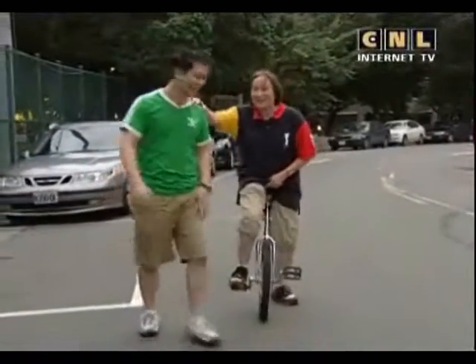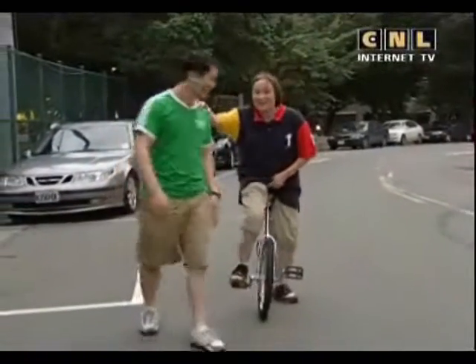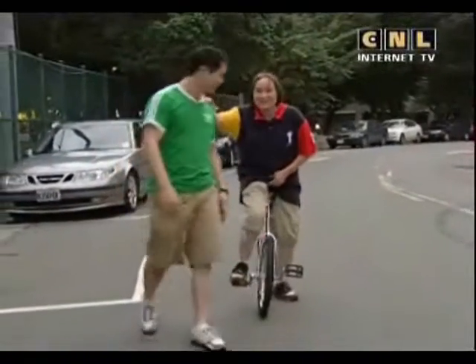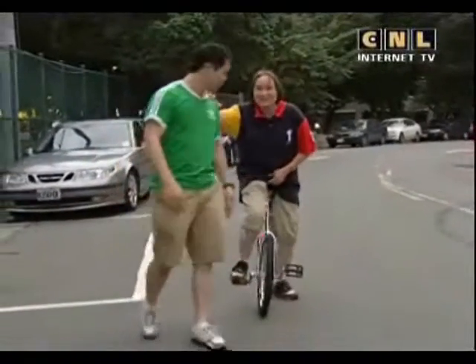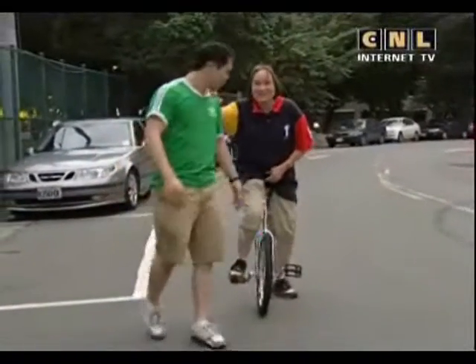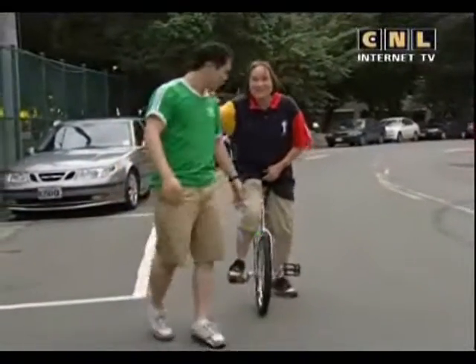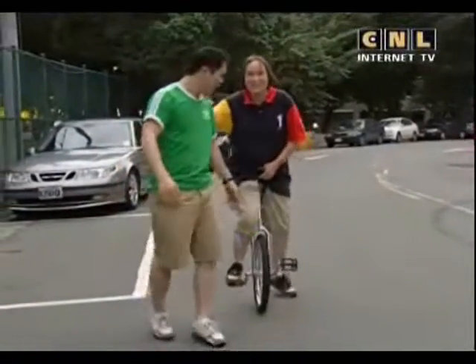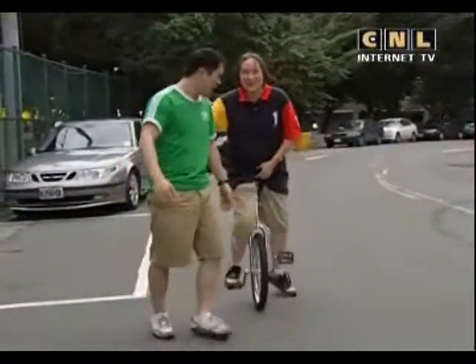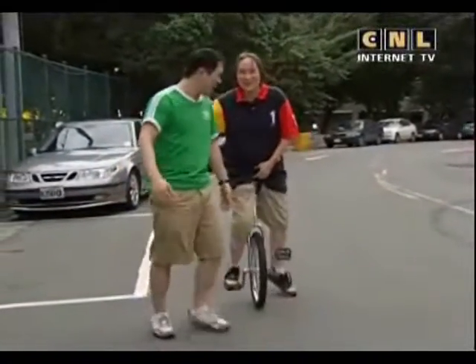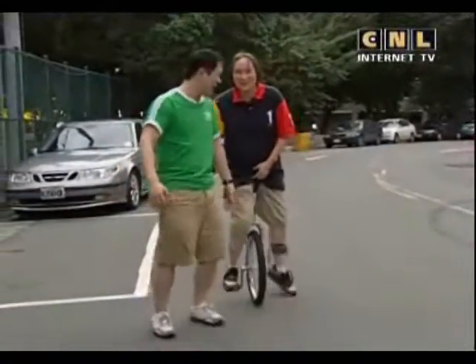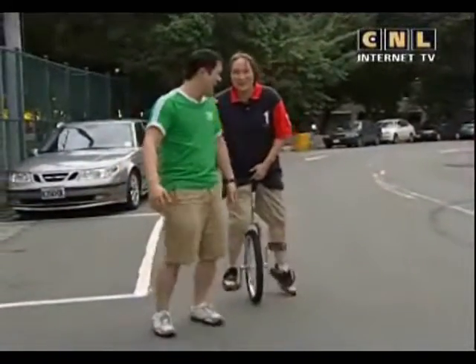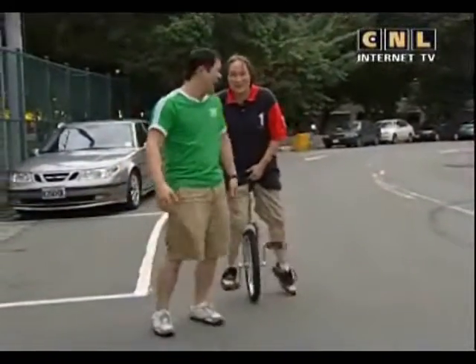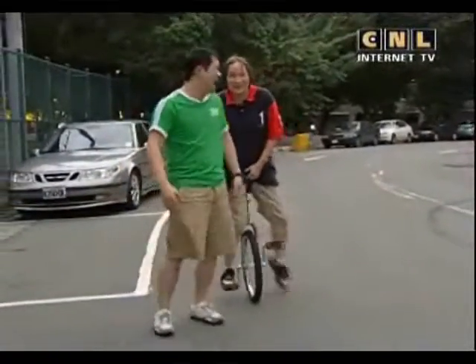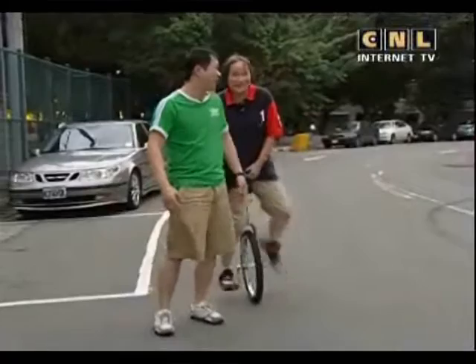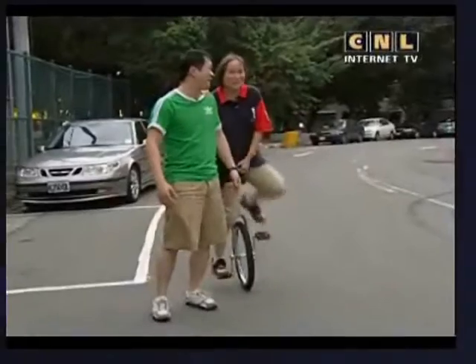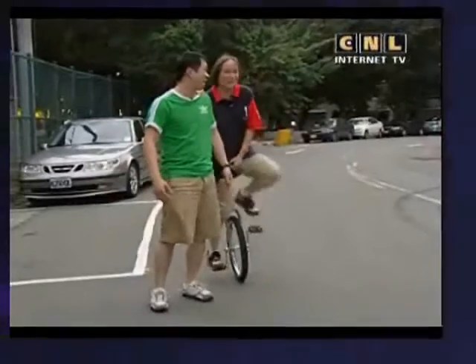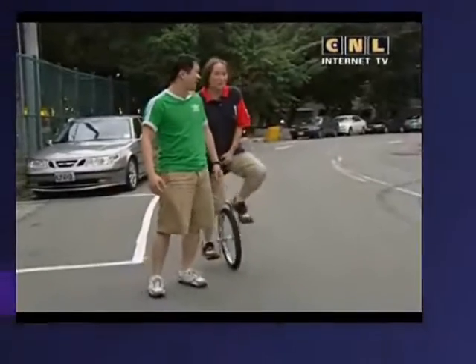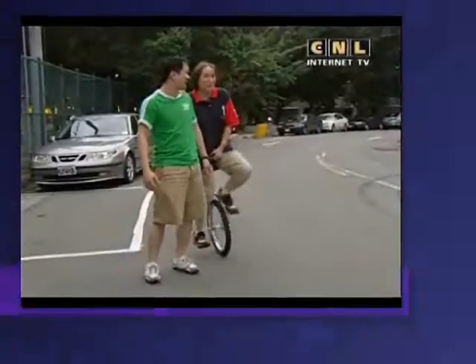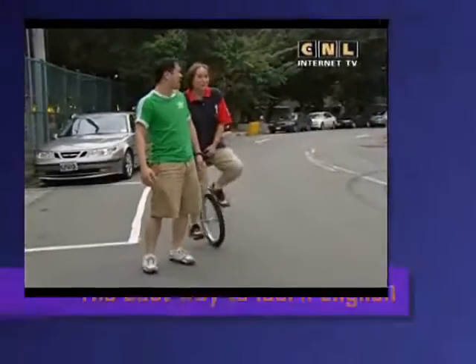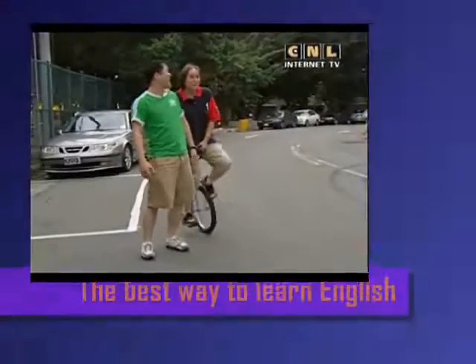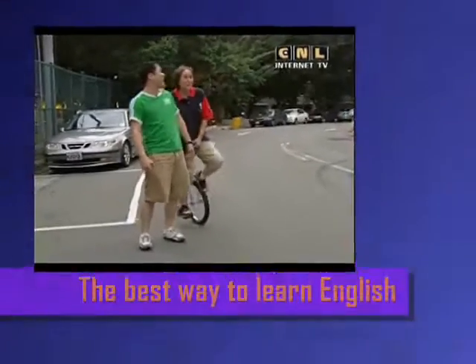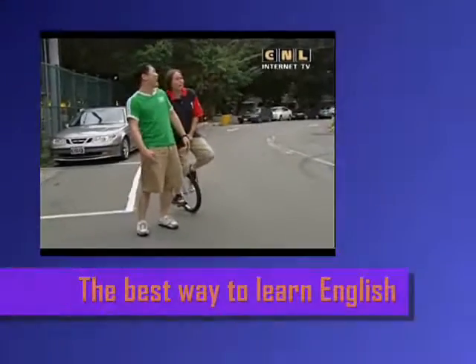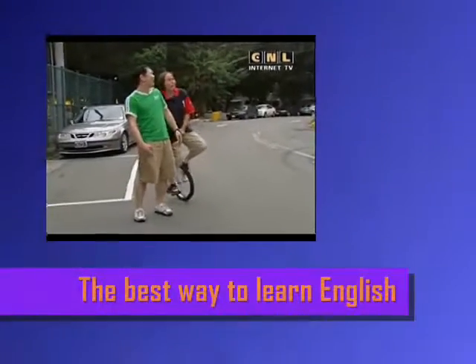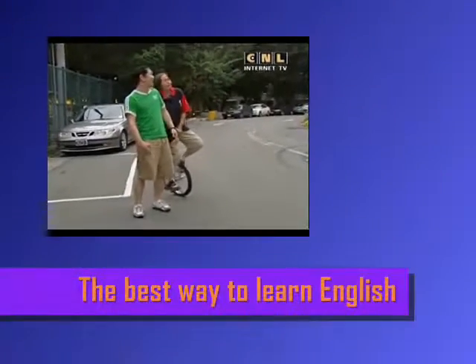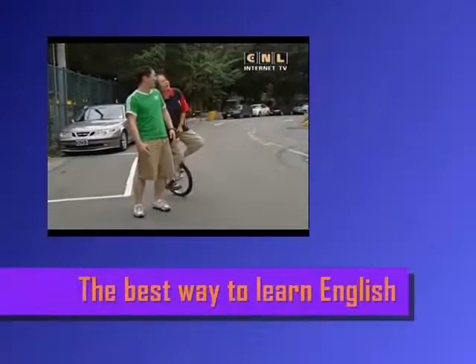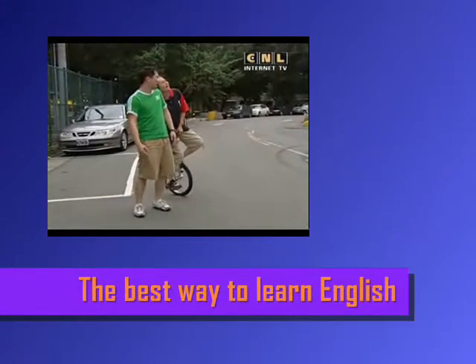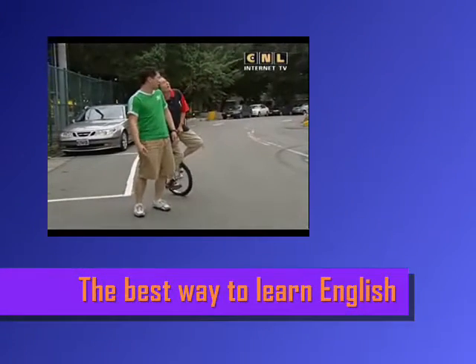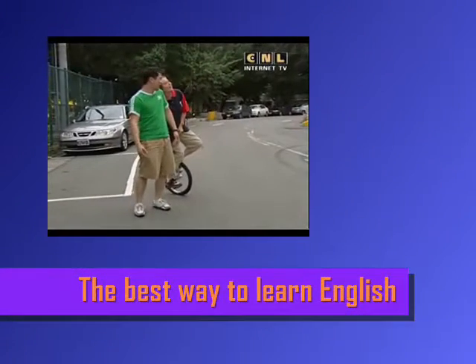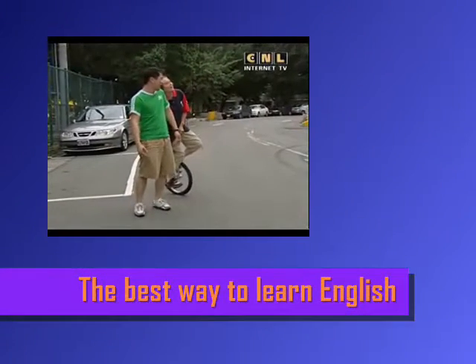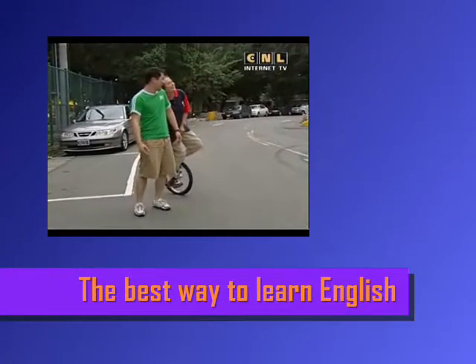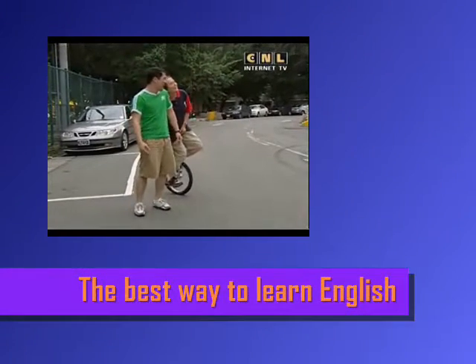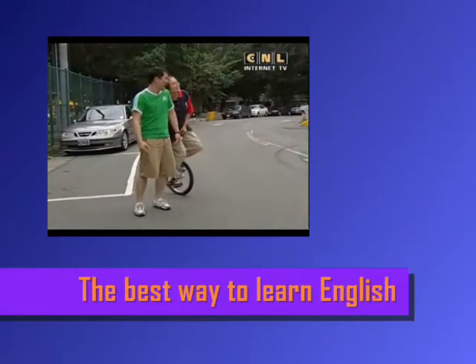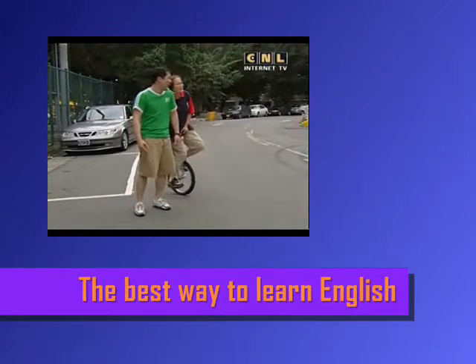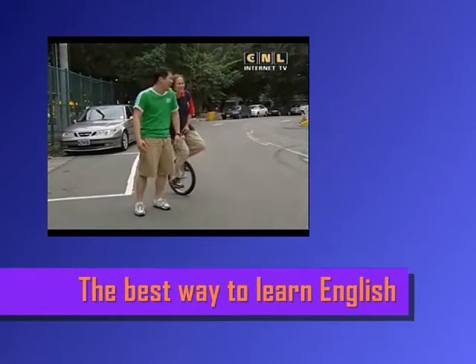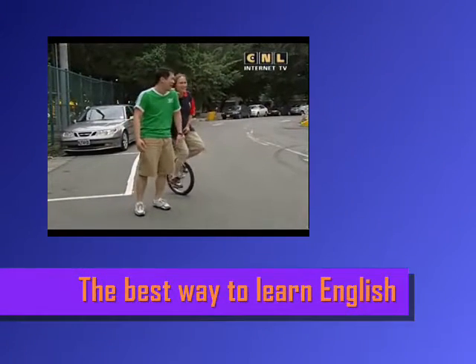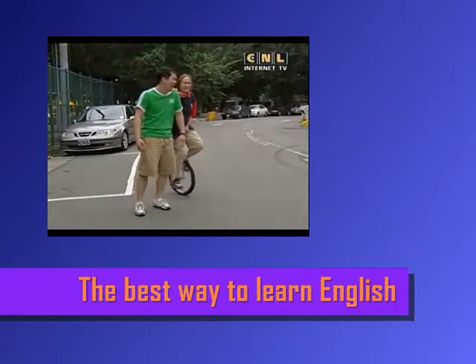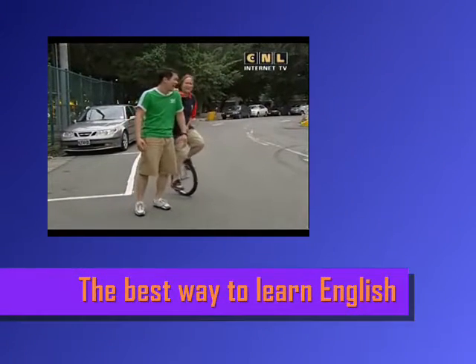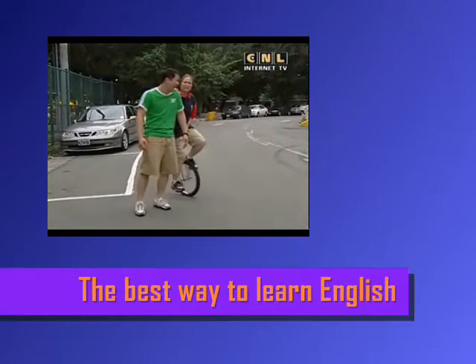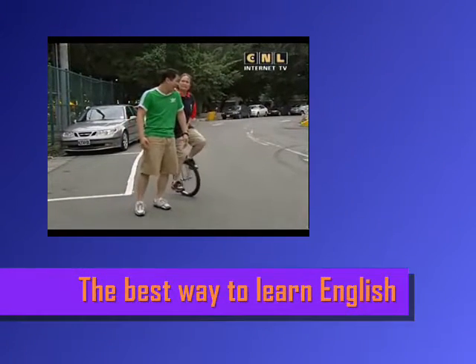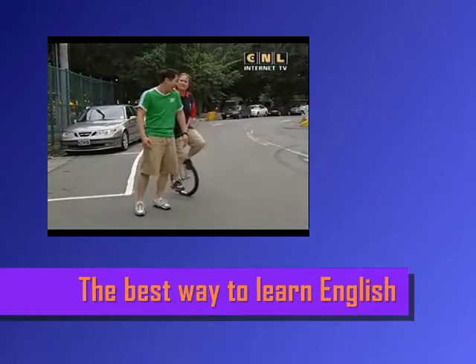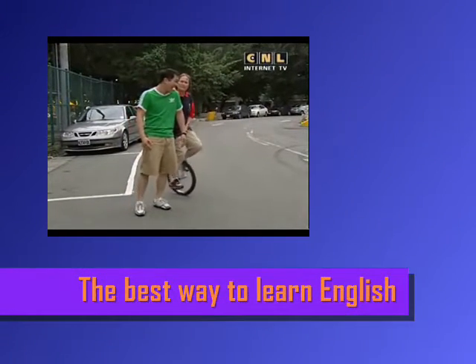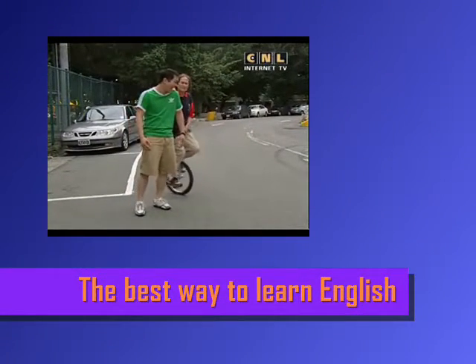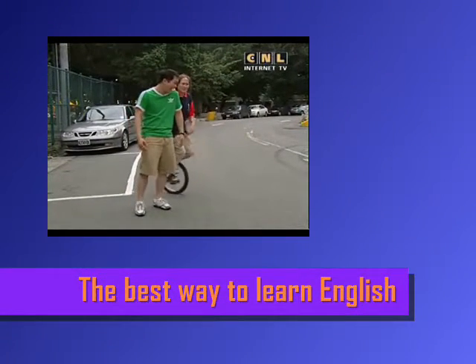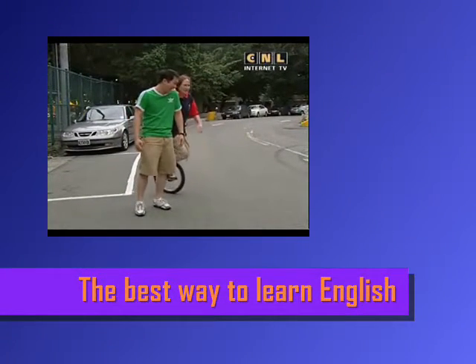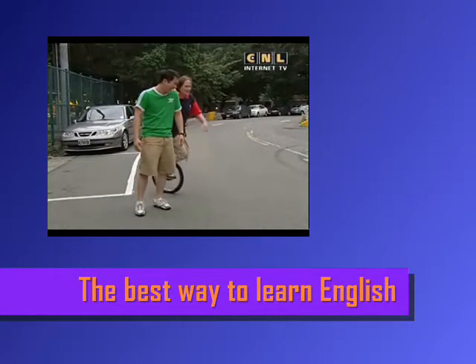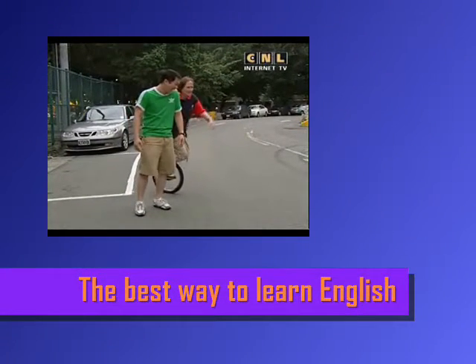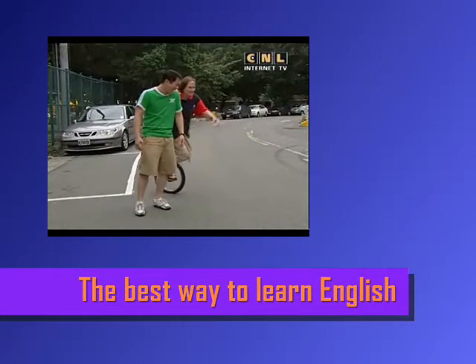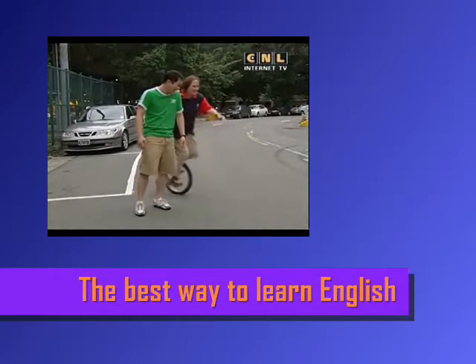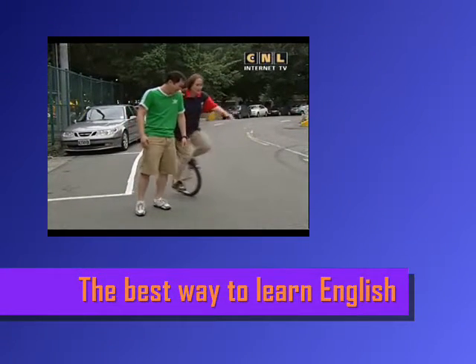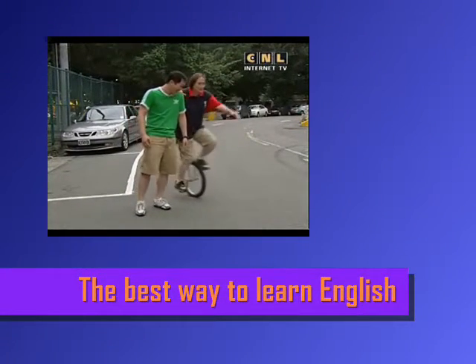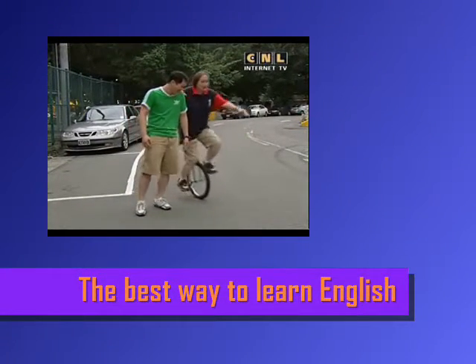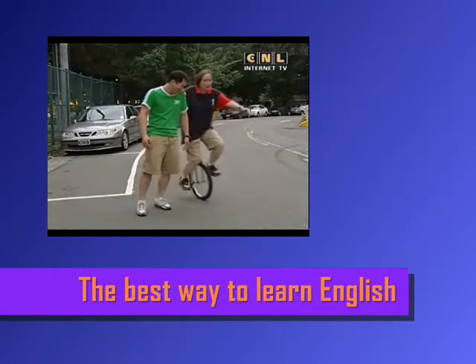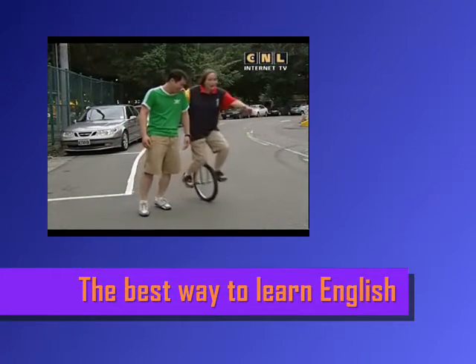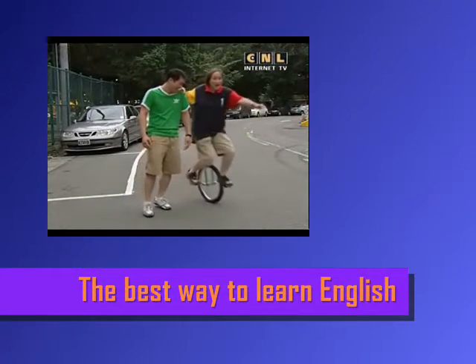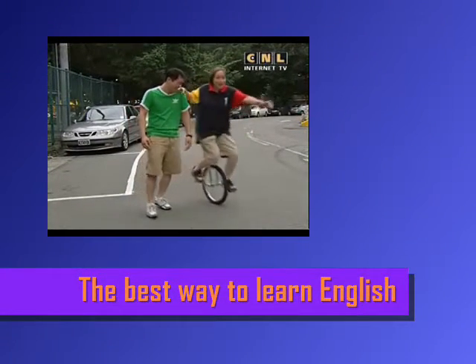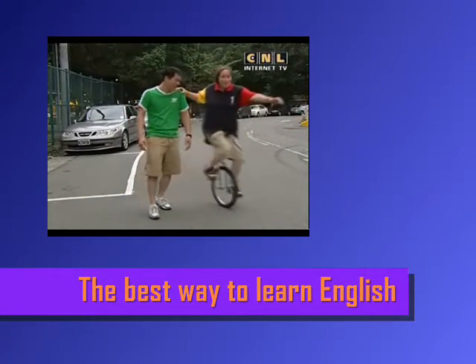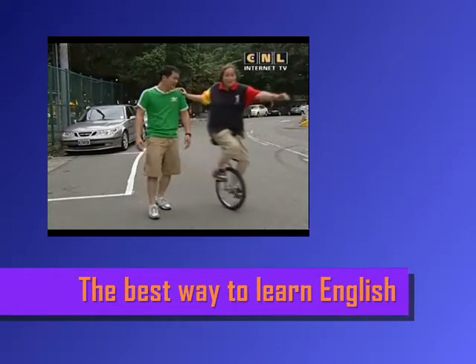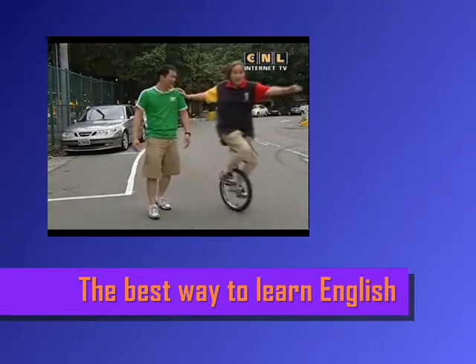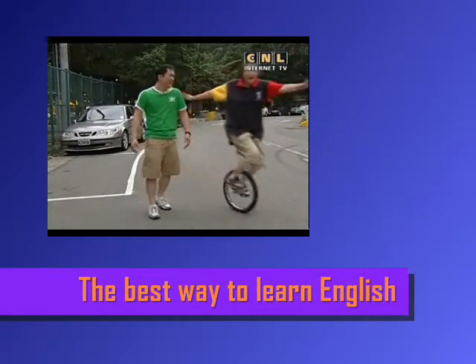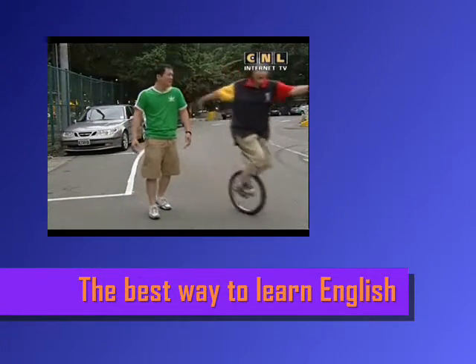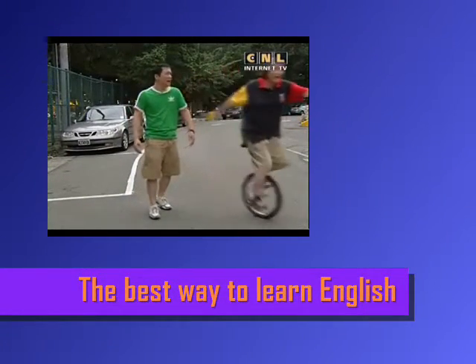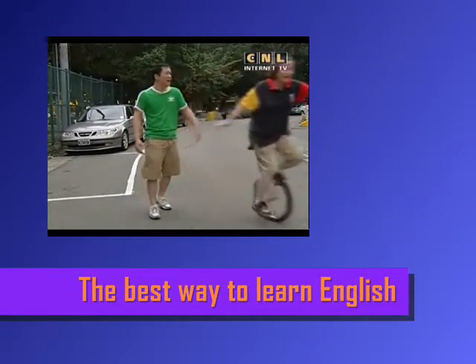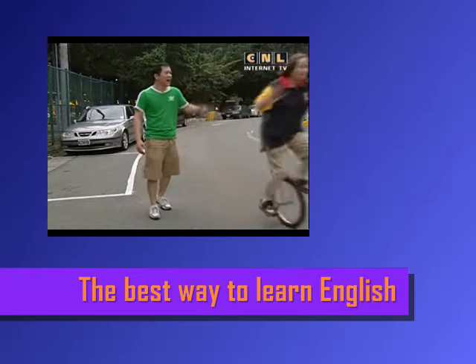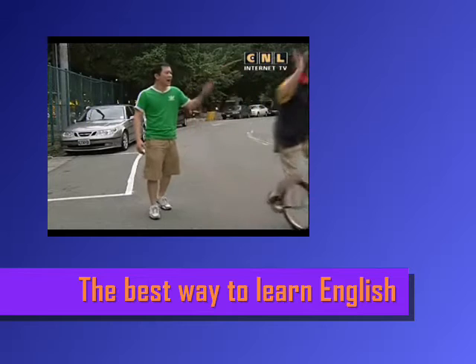Hold still, Campbell! I need you! This is not easy. Okay, bye-bye! Bye!